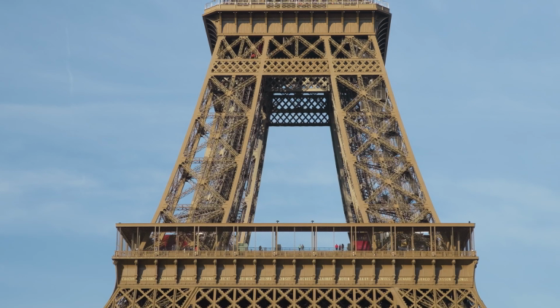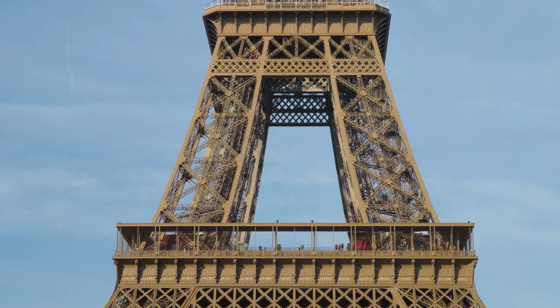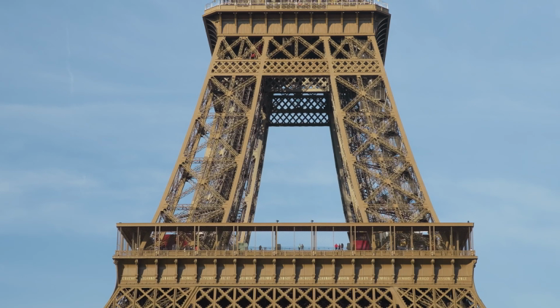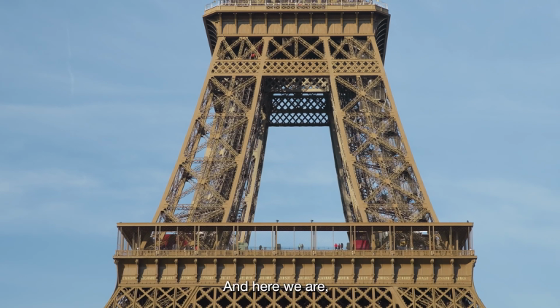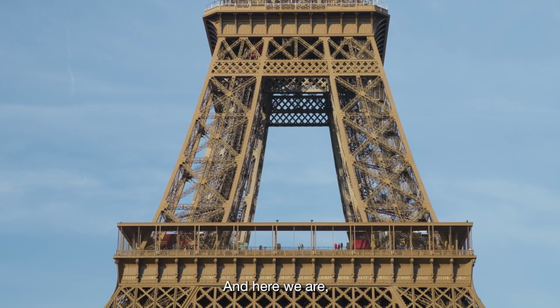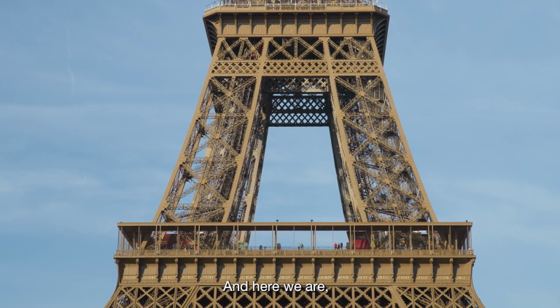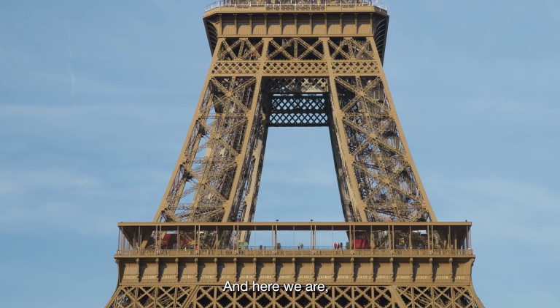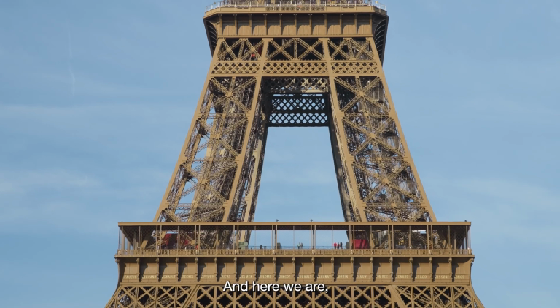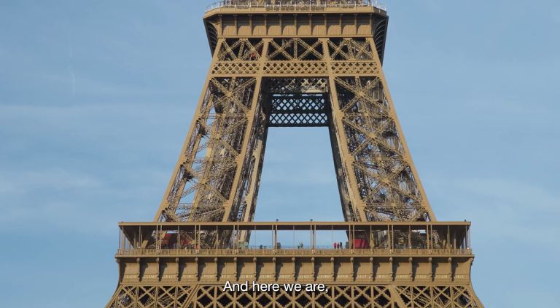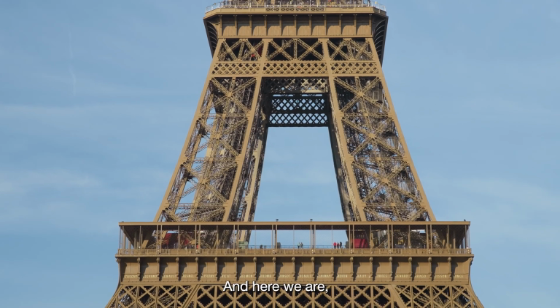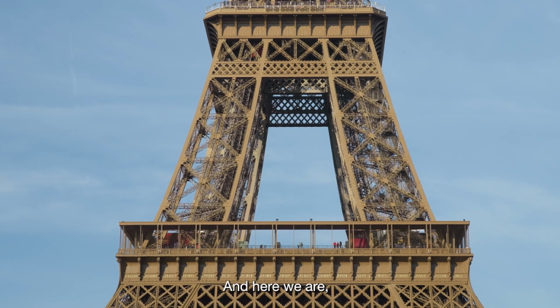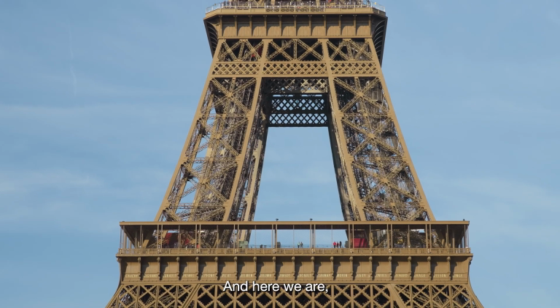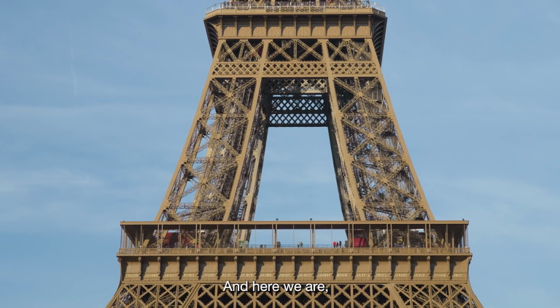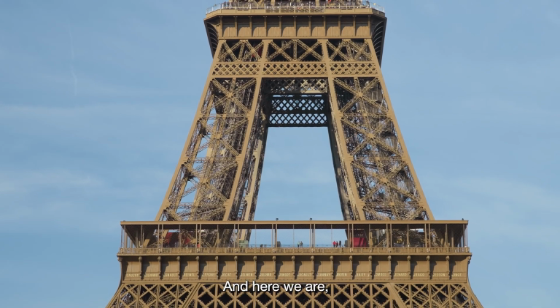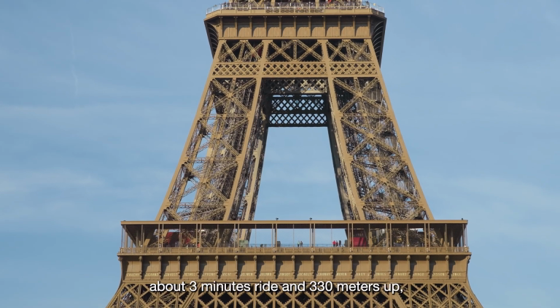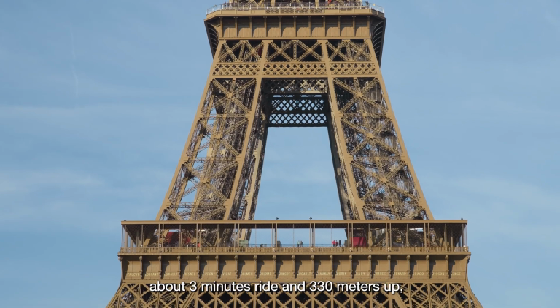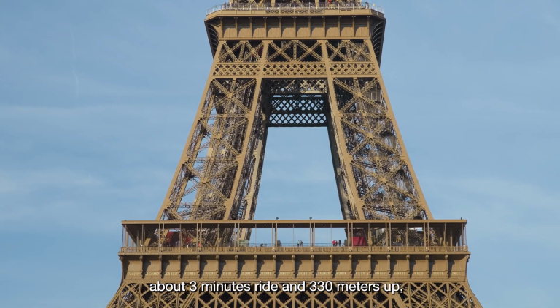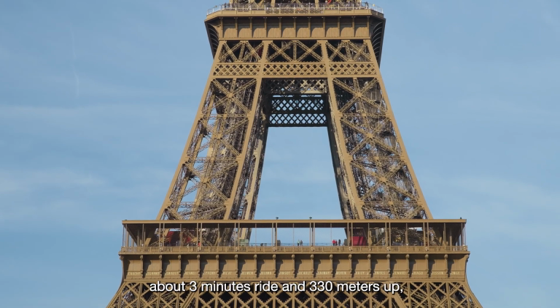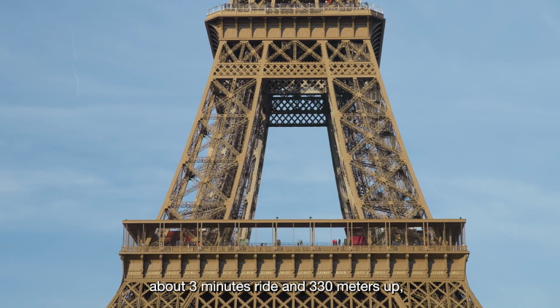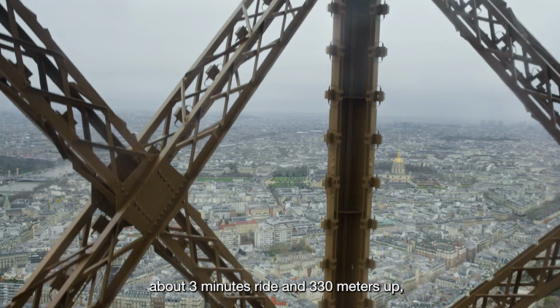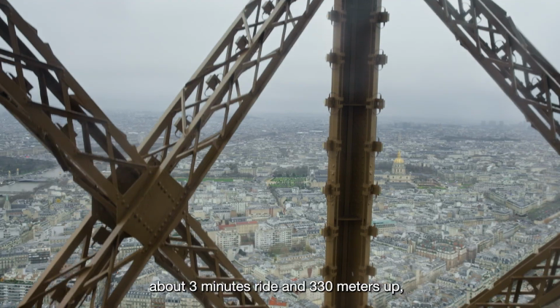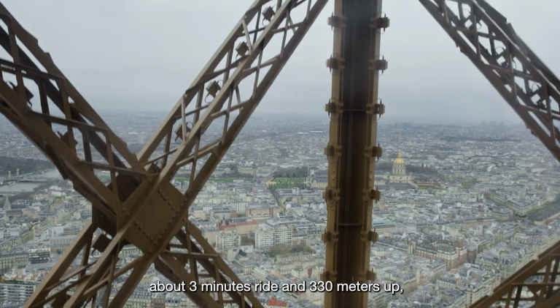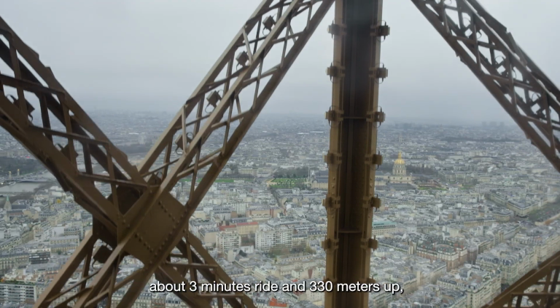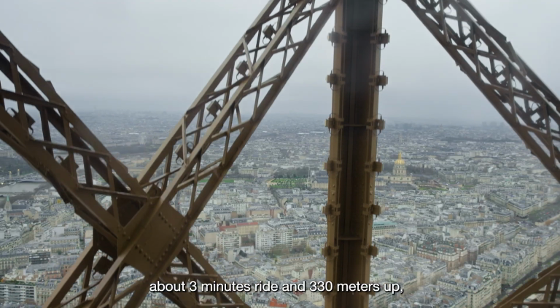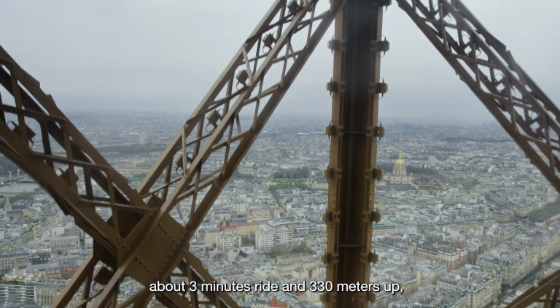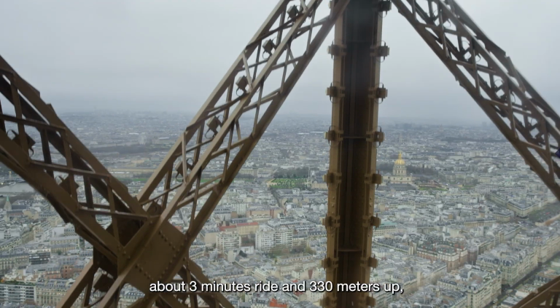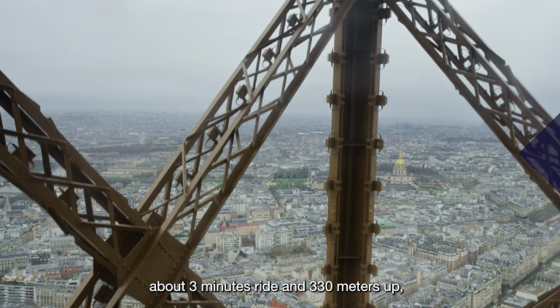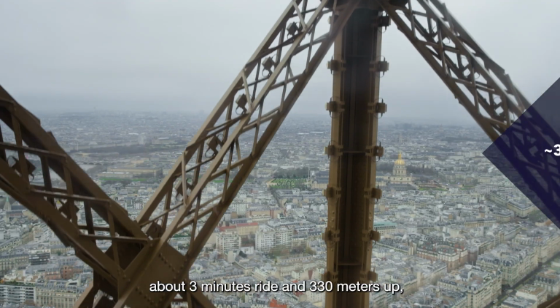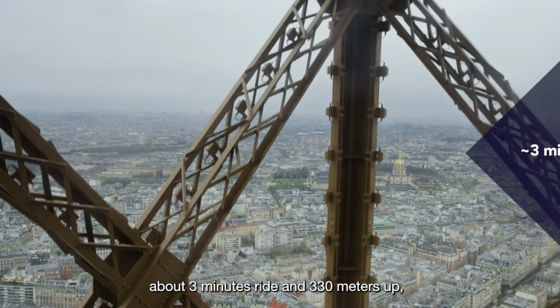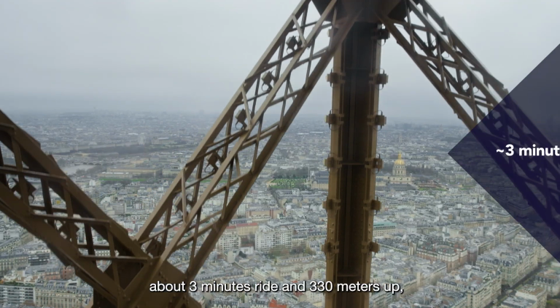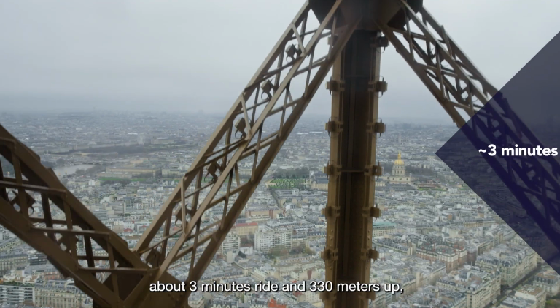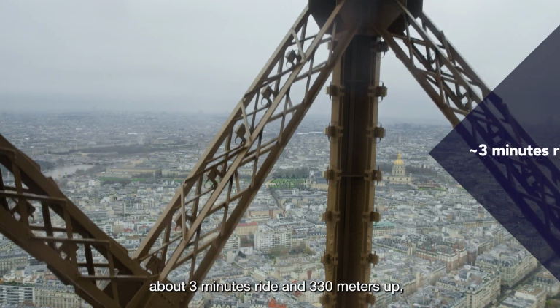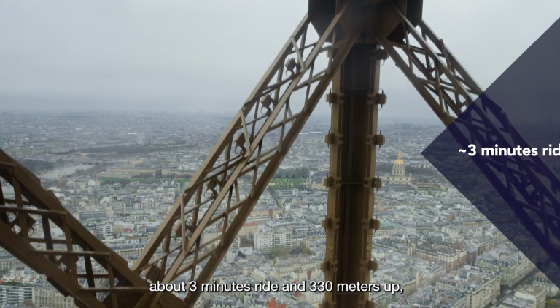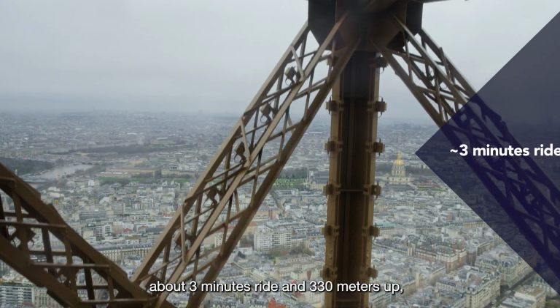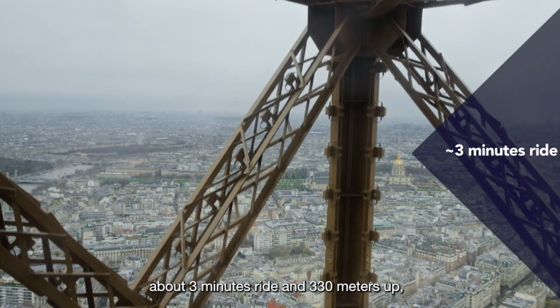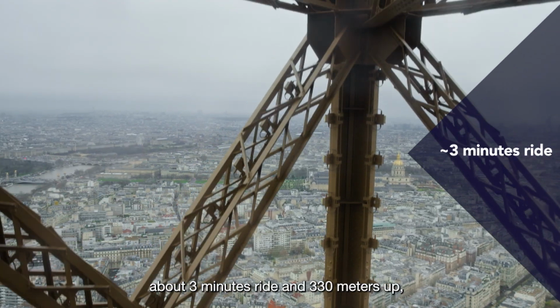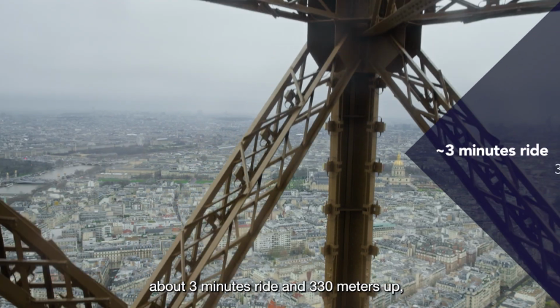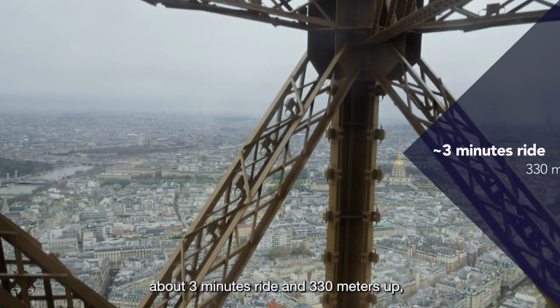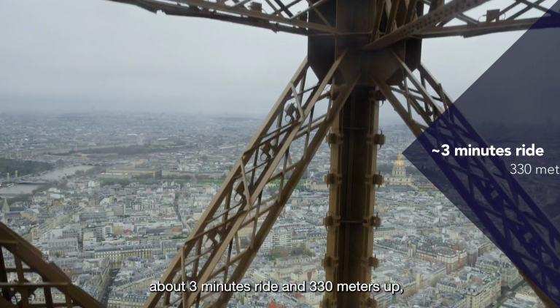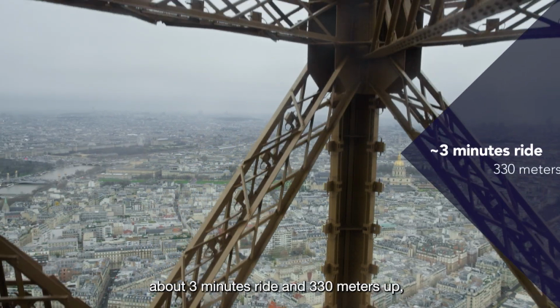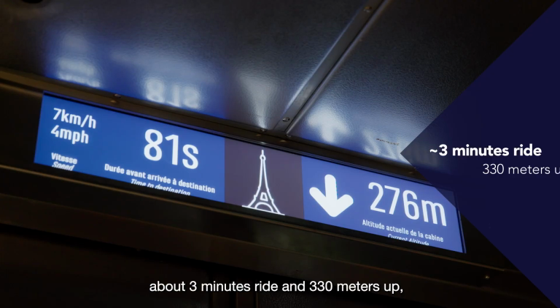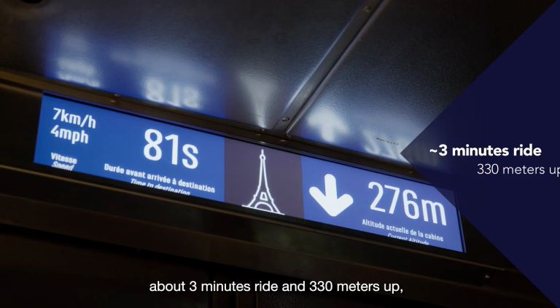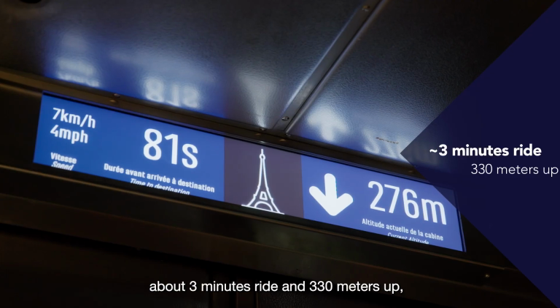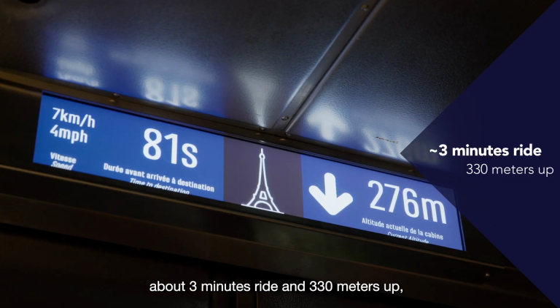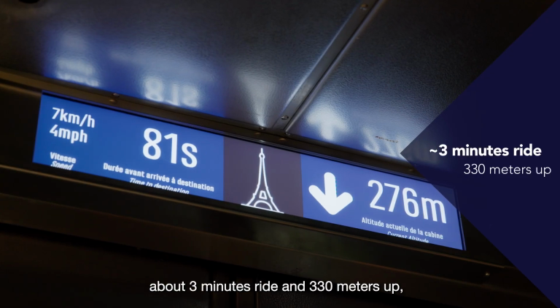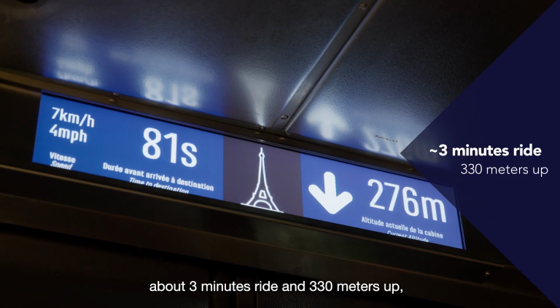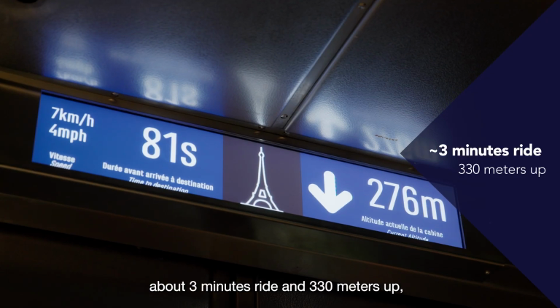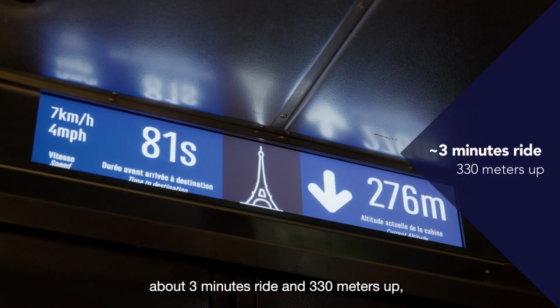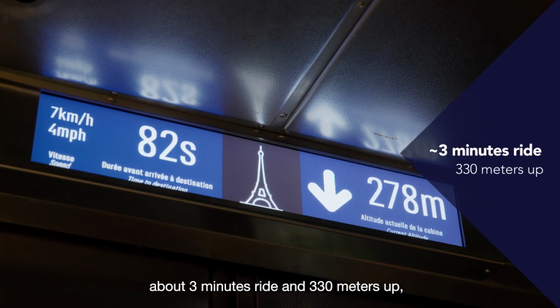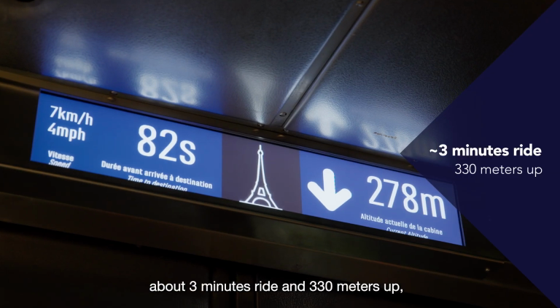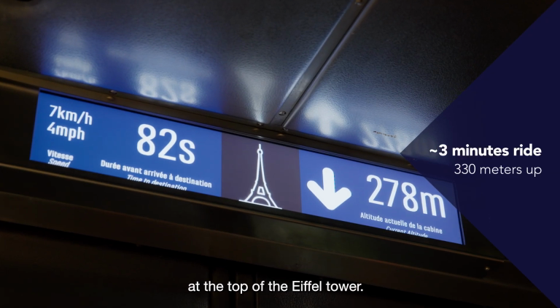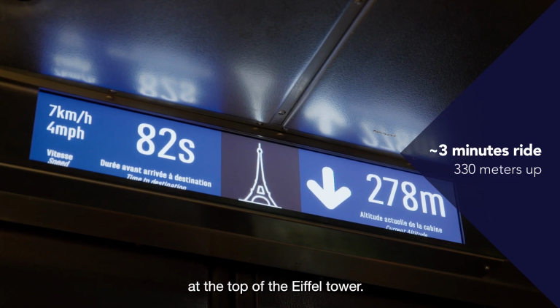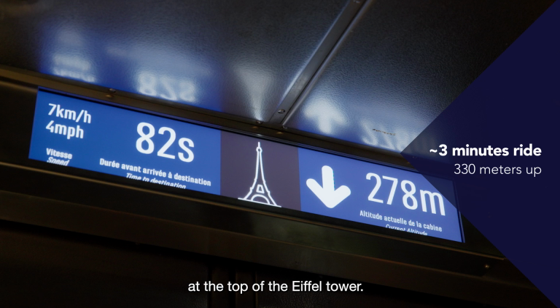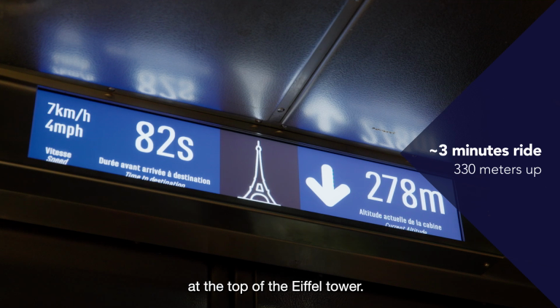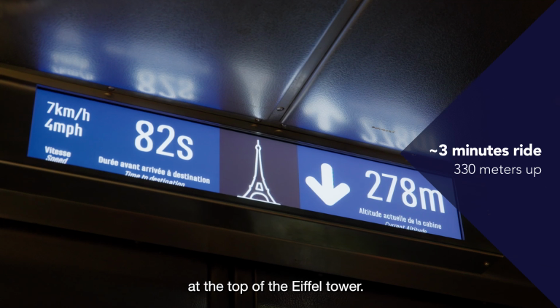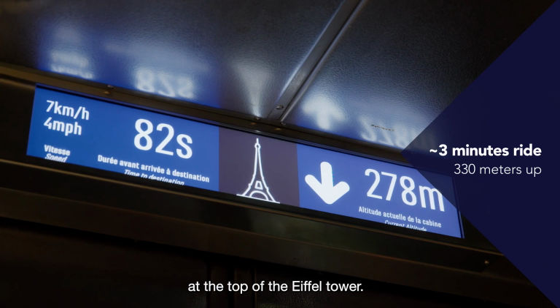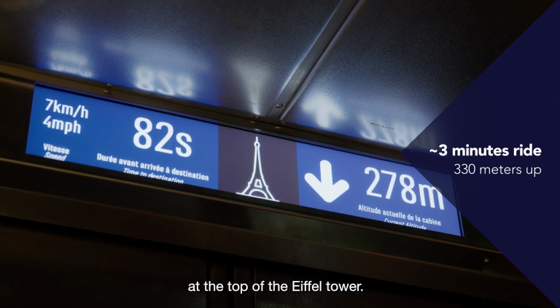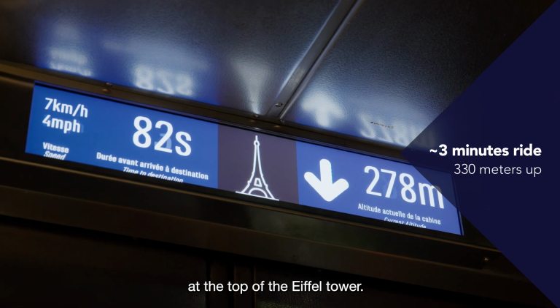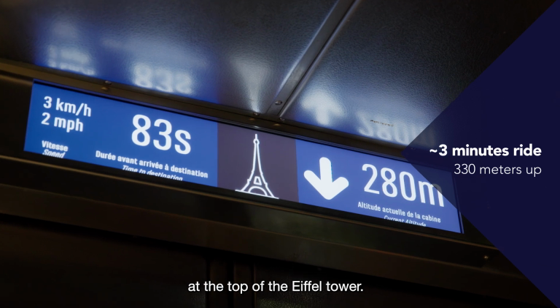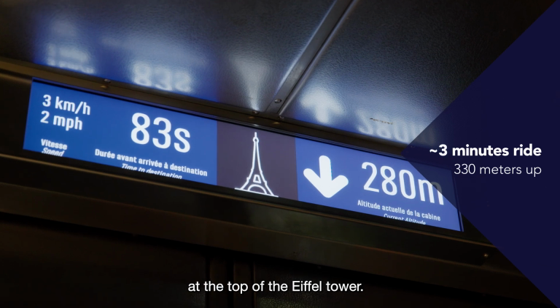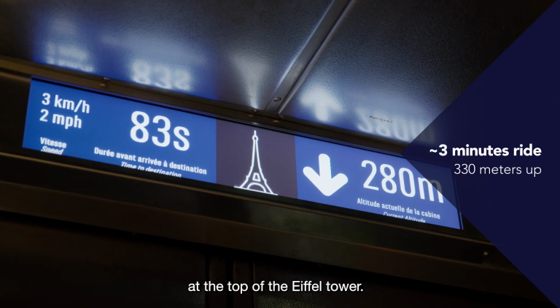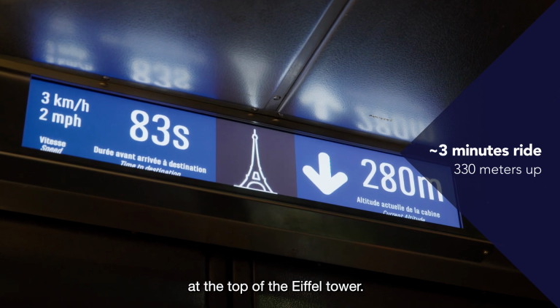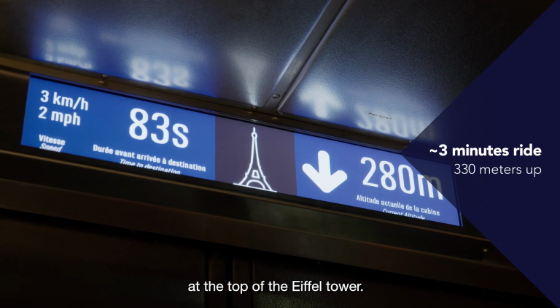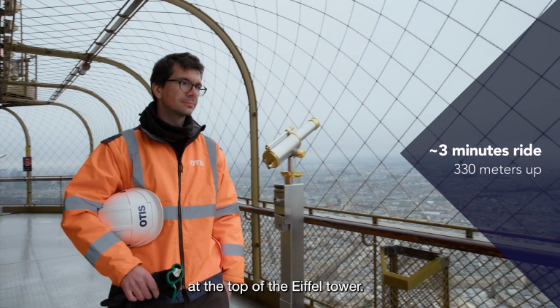And here we are — about a 3-minute ride and 330 meters up, at the top of the Eiffel Tower.